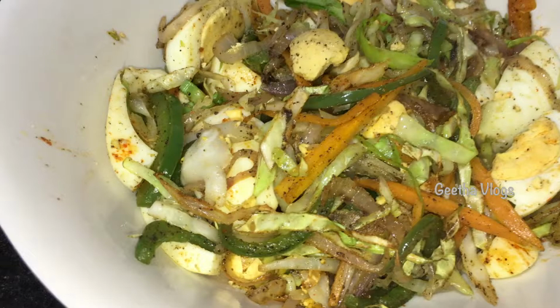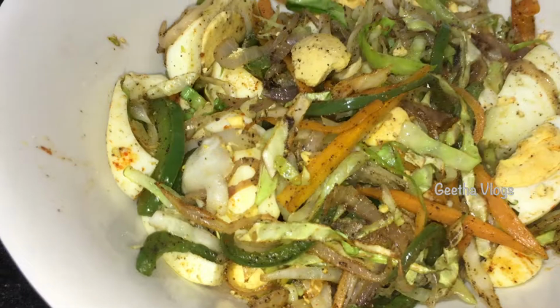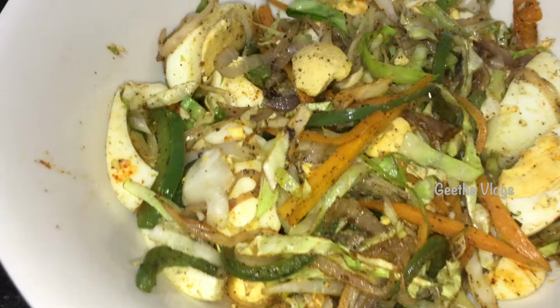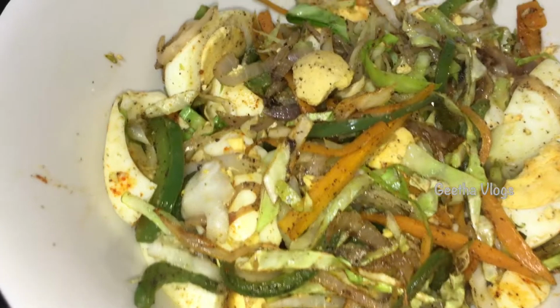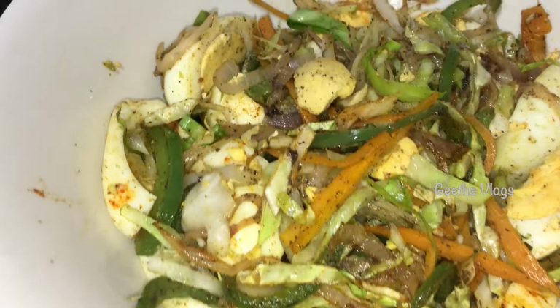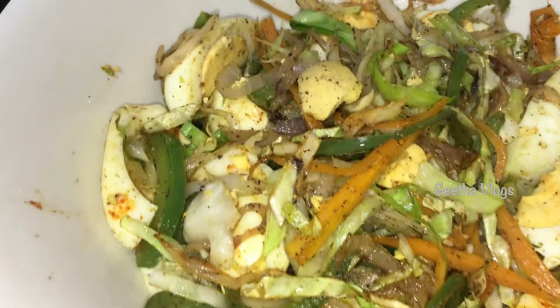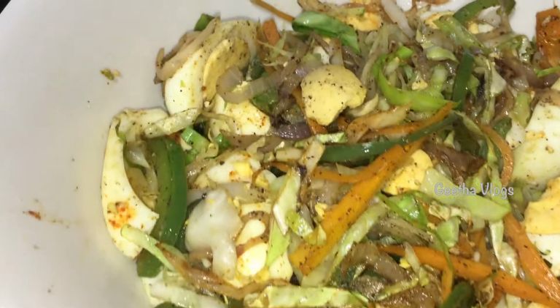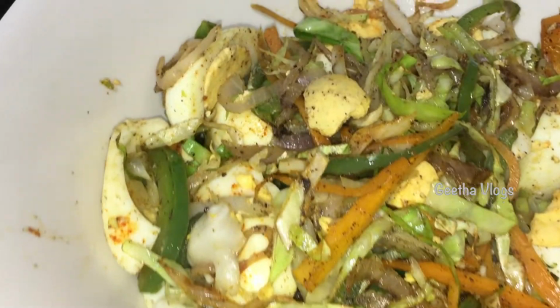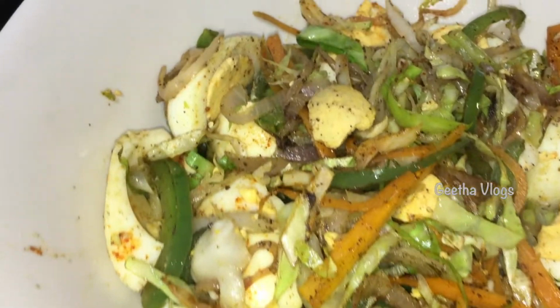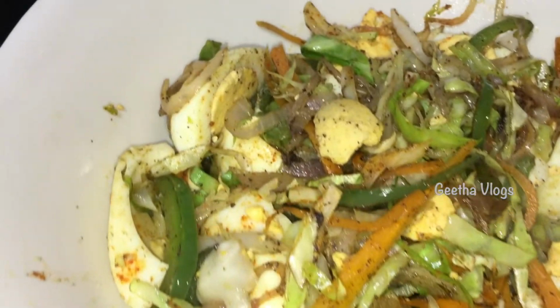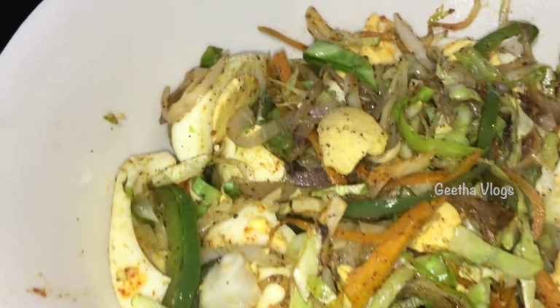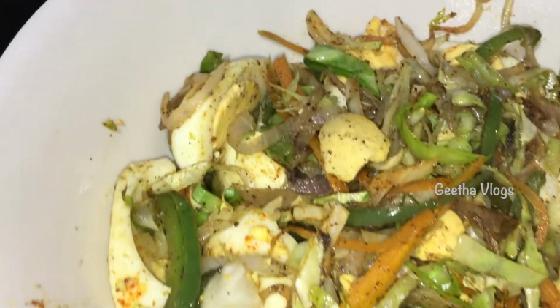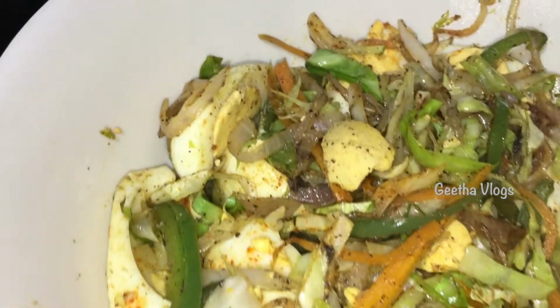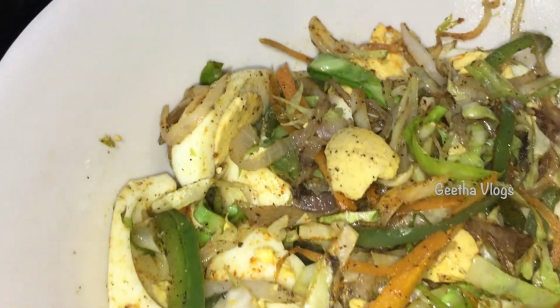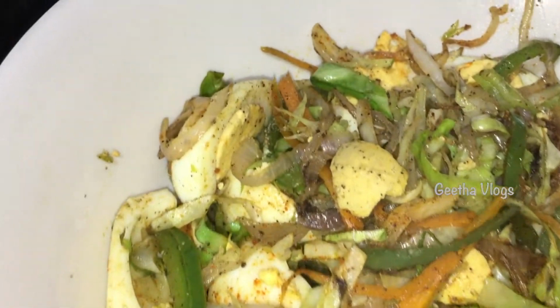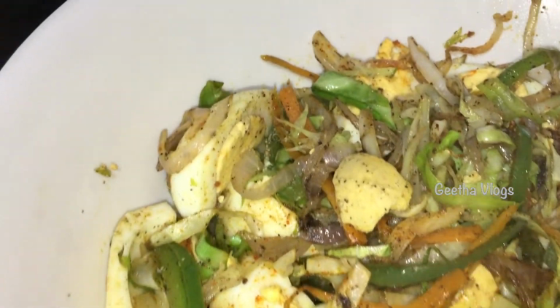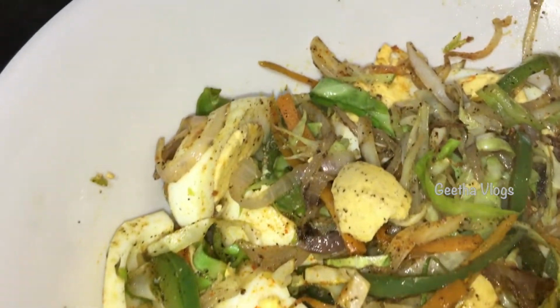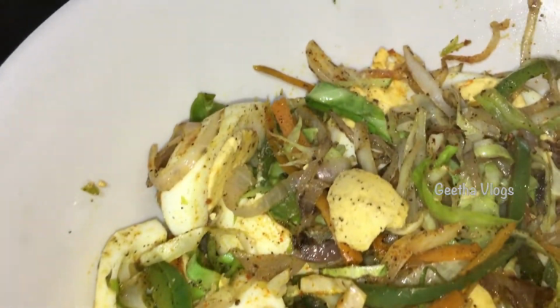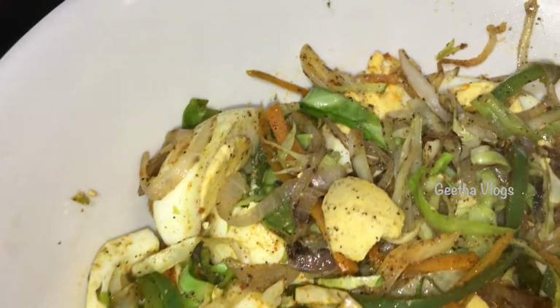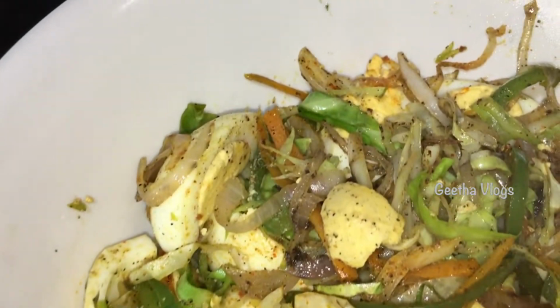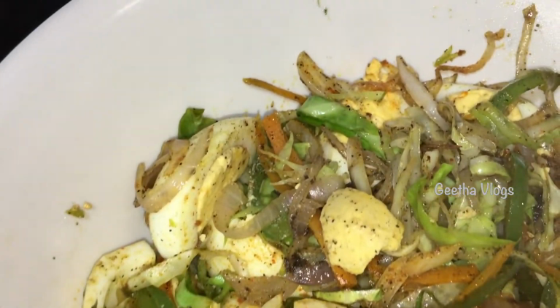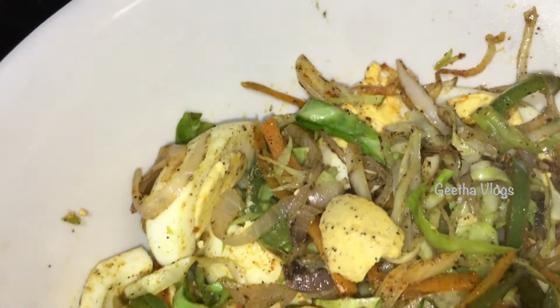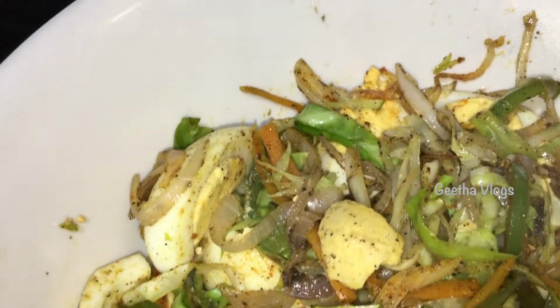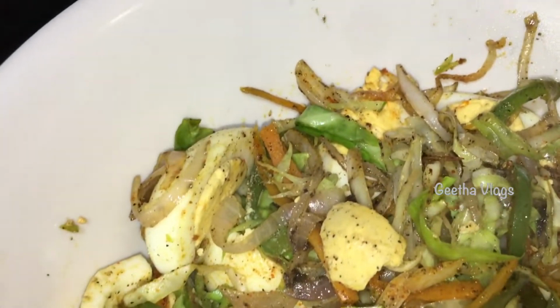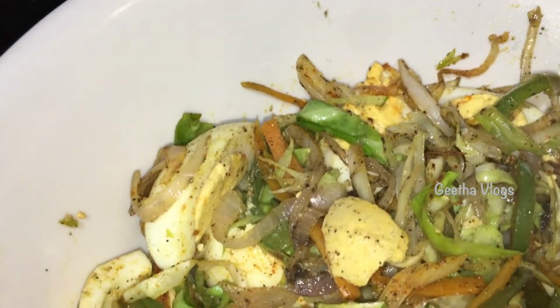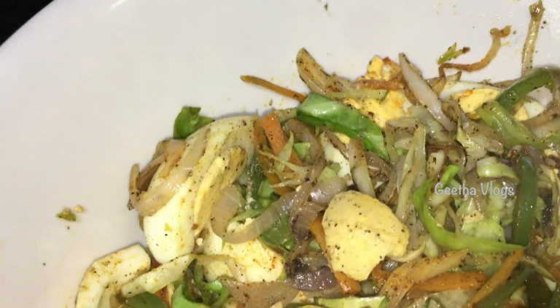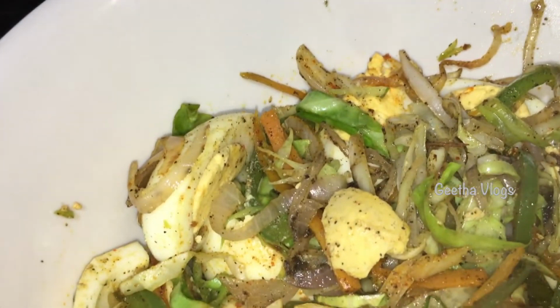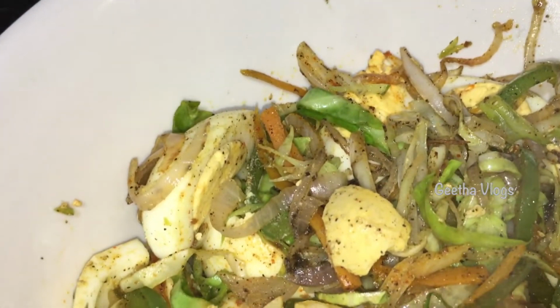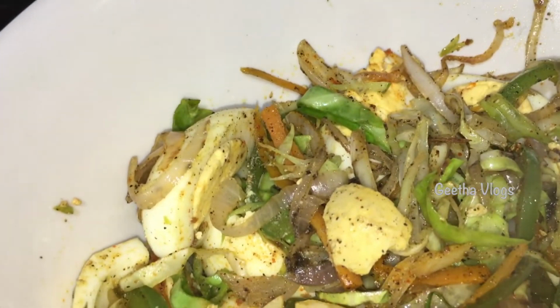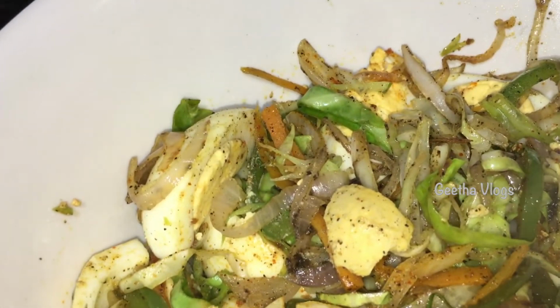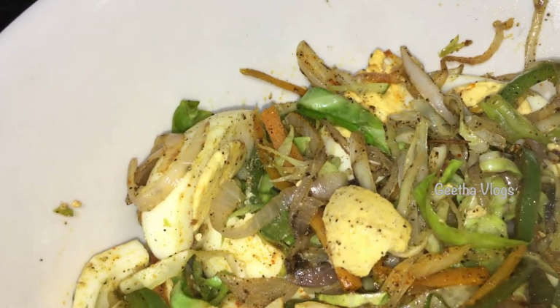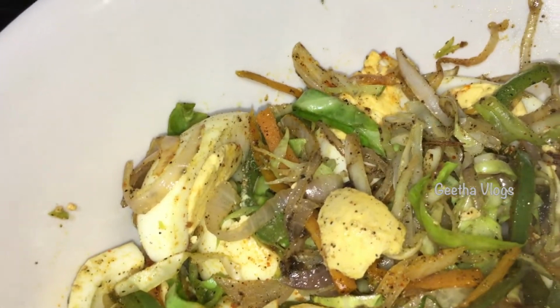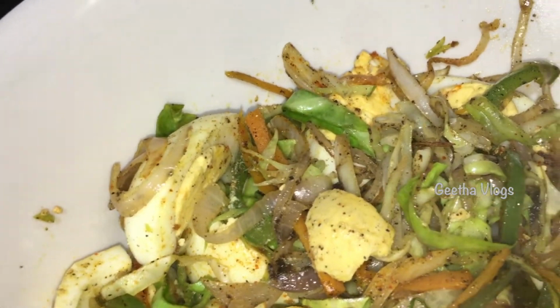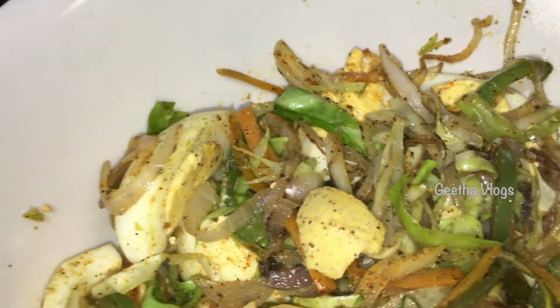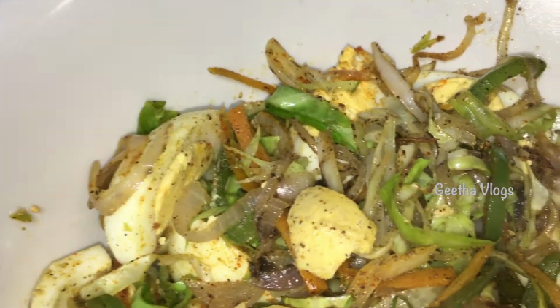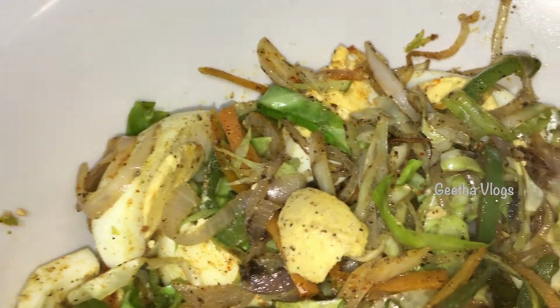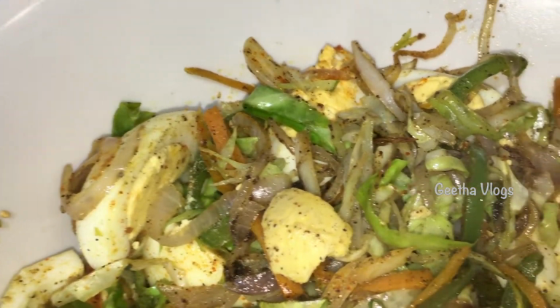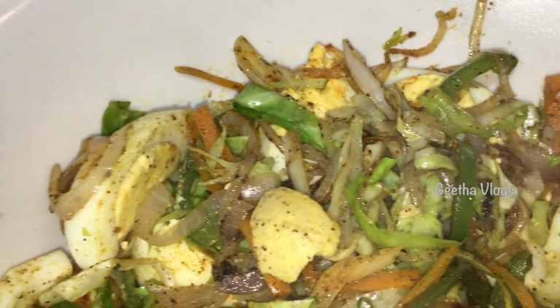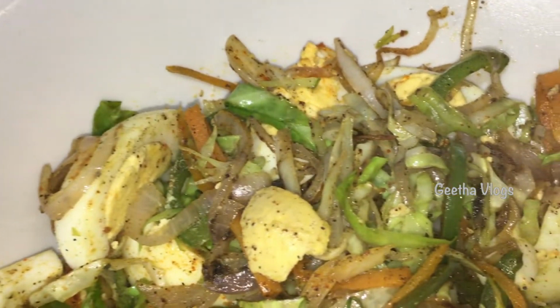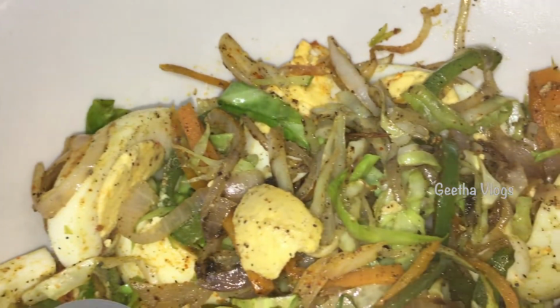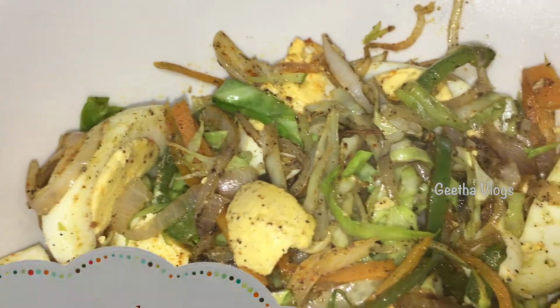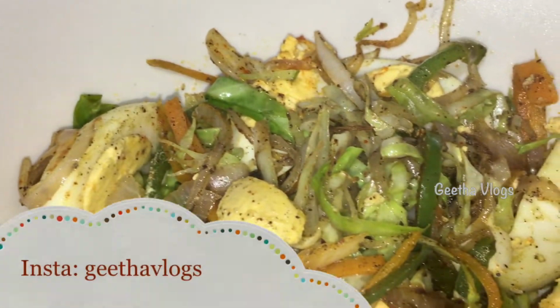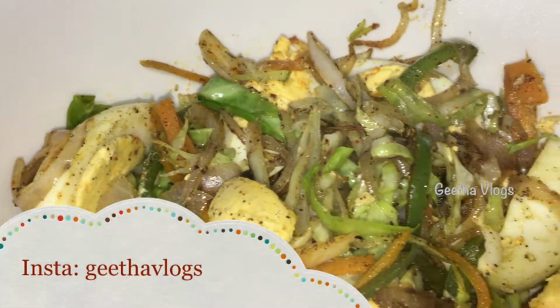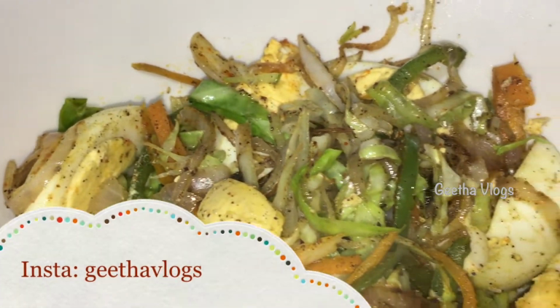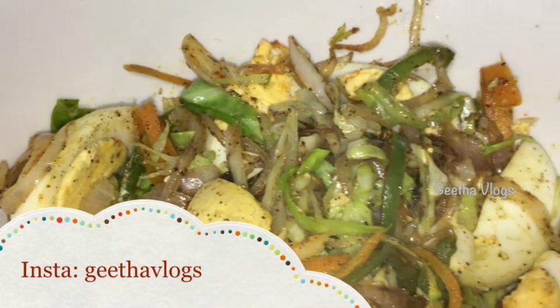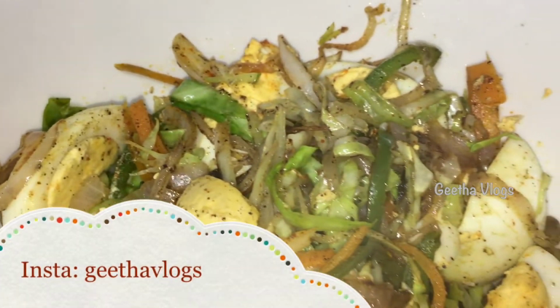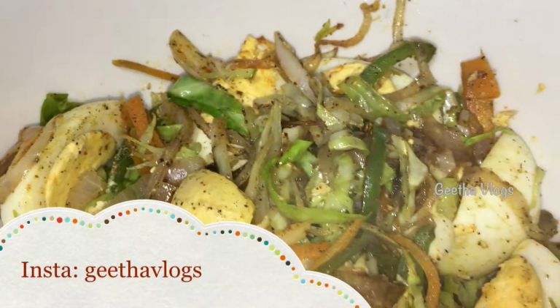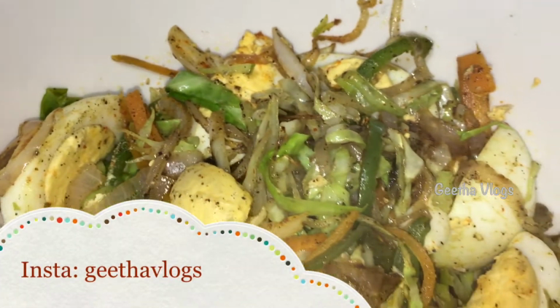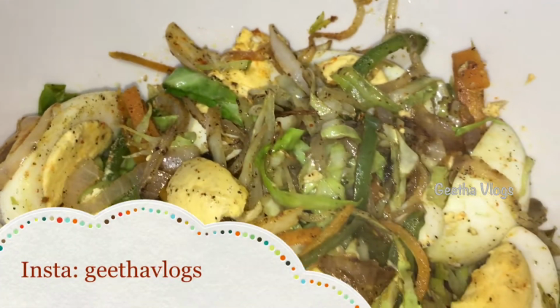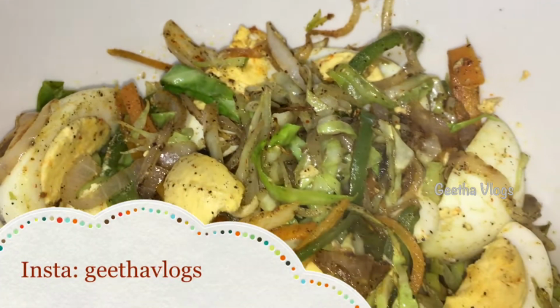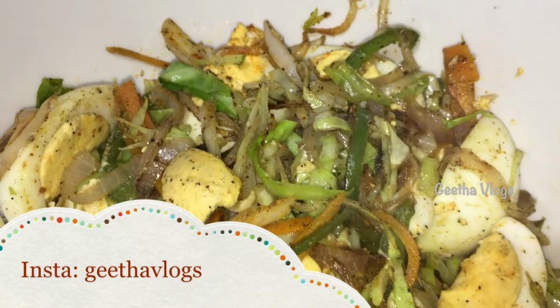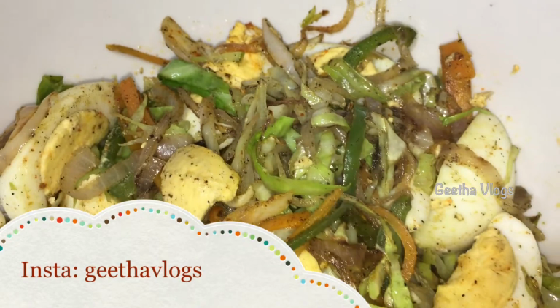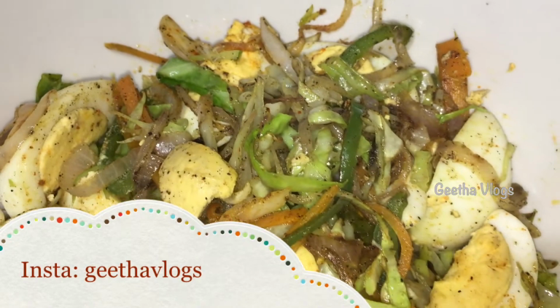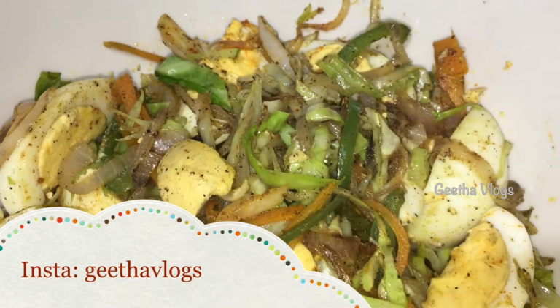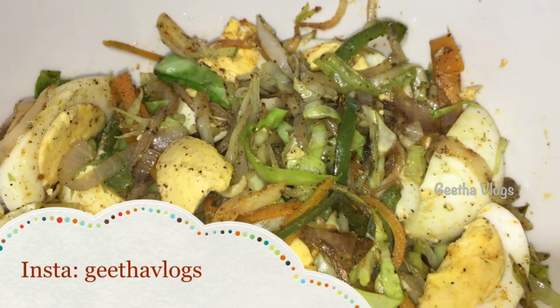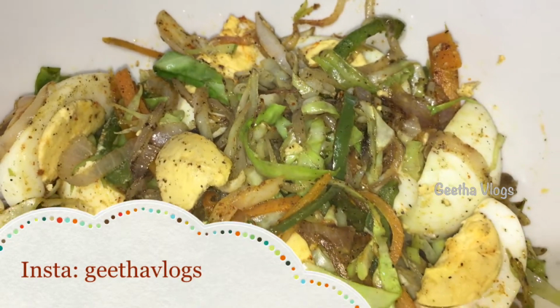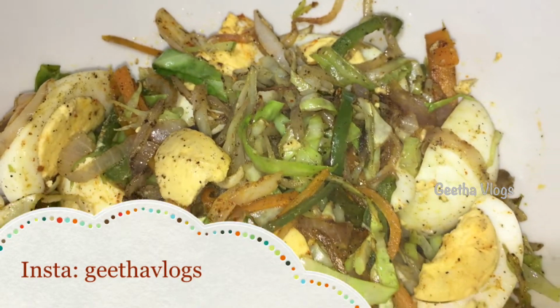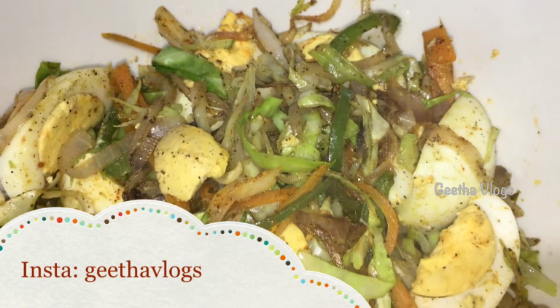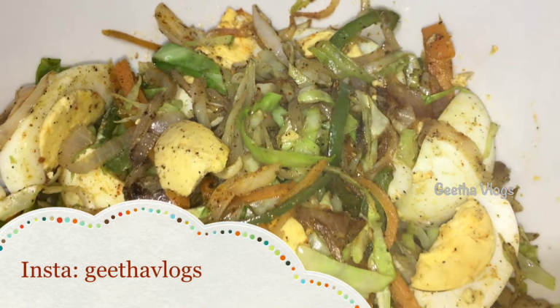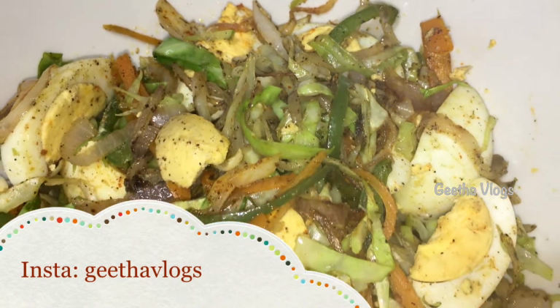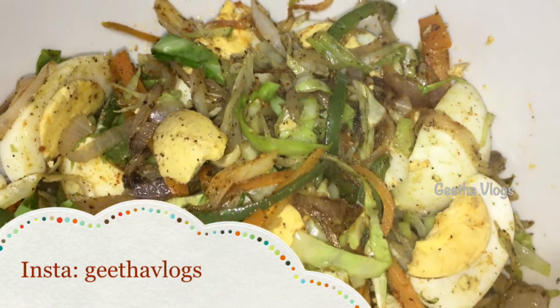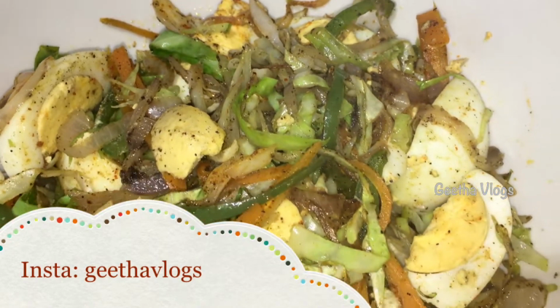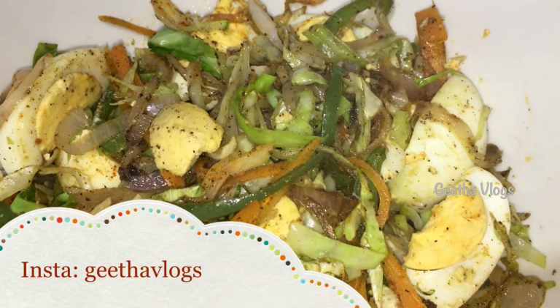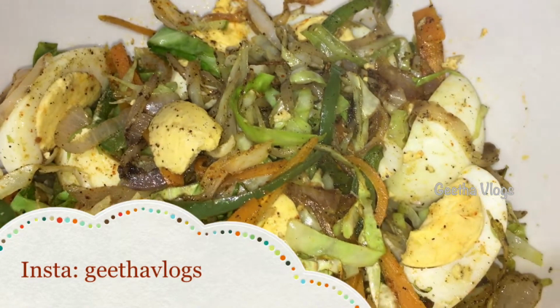Hello everyone. I am going to eat egg salad with preparations. This is very healthy.